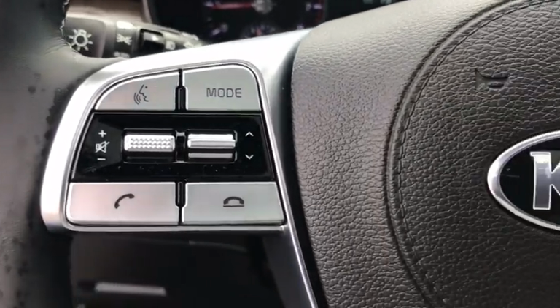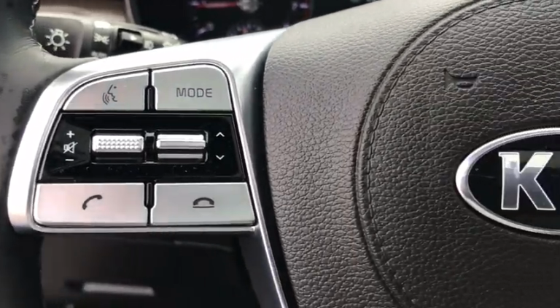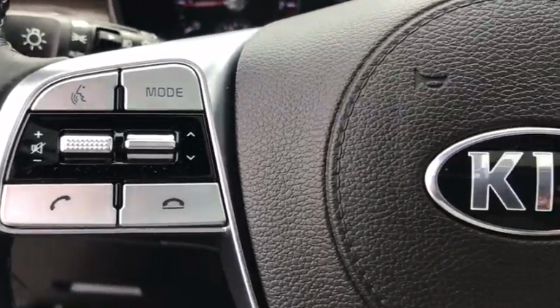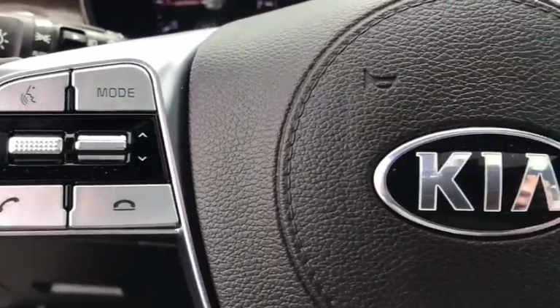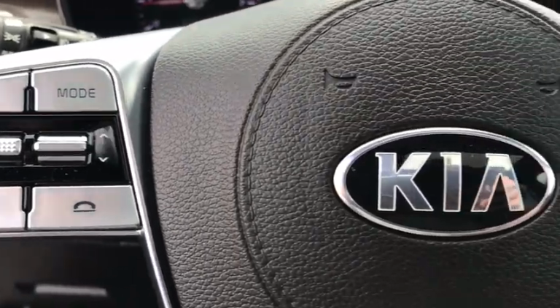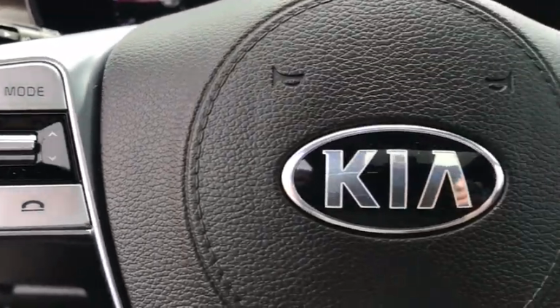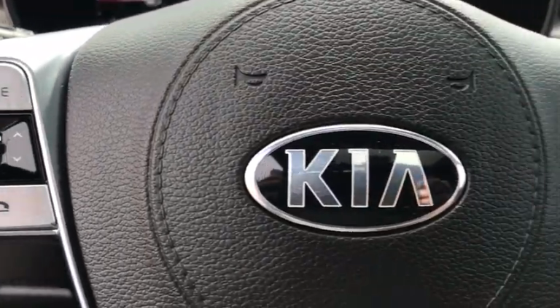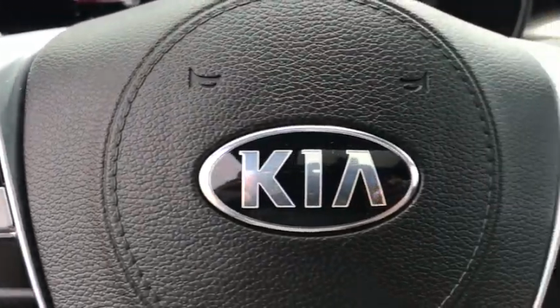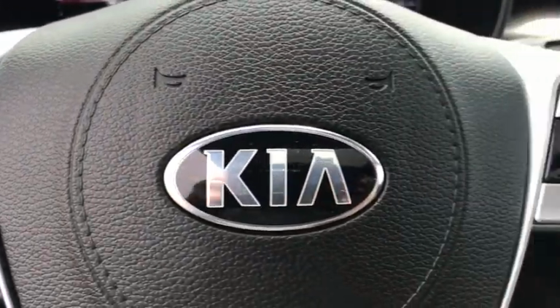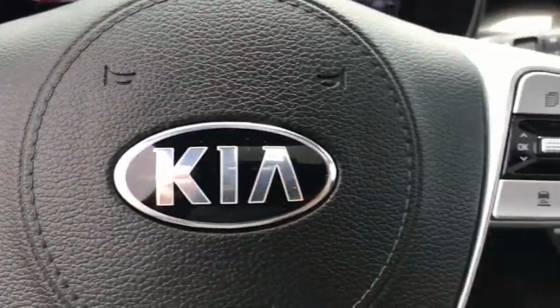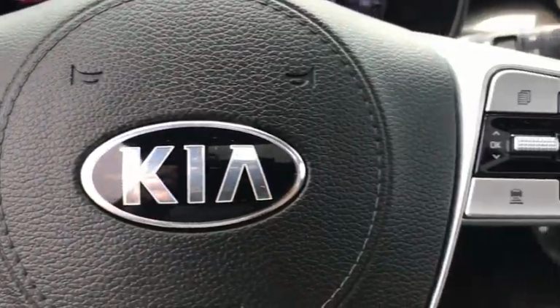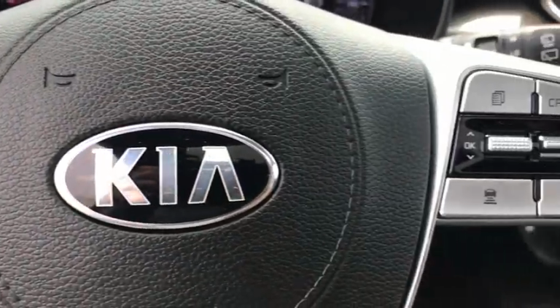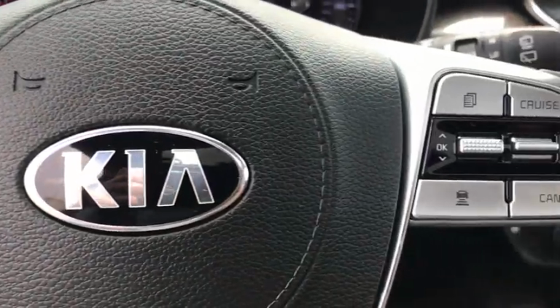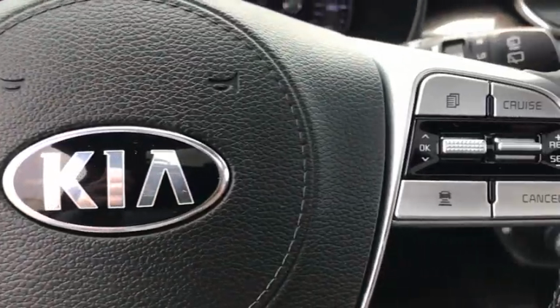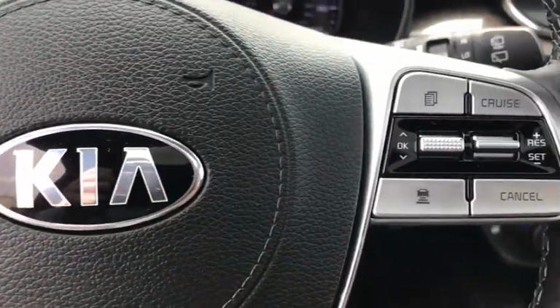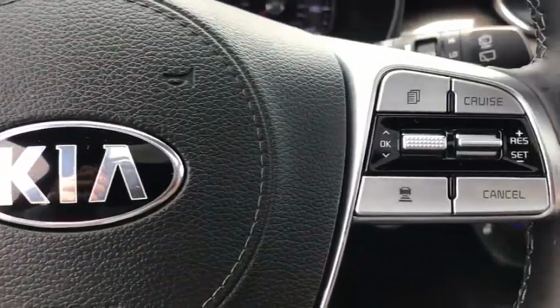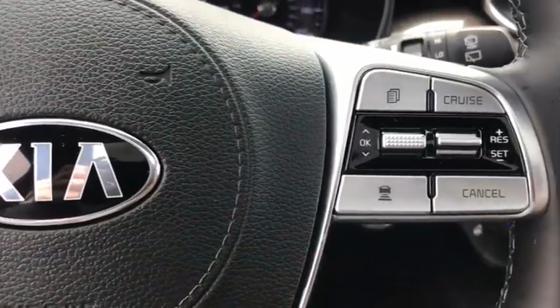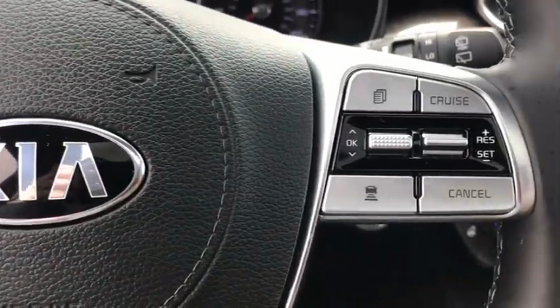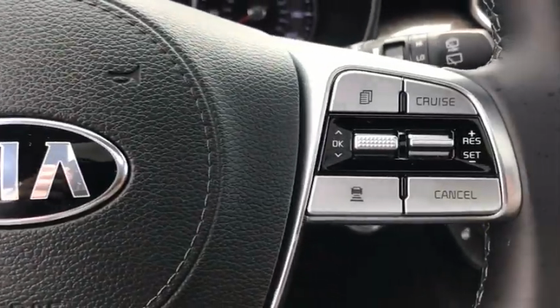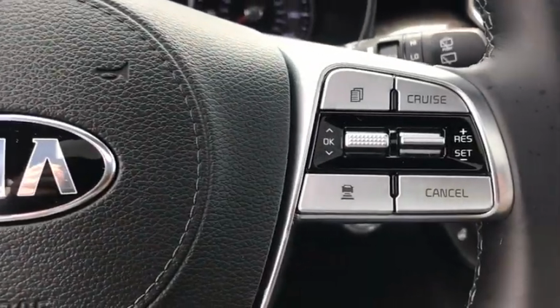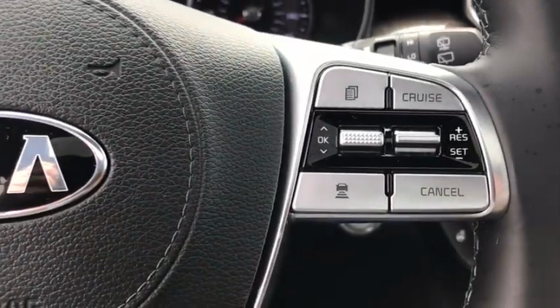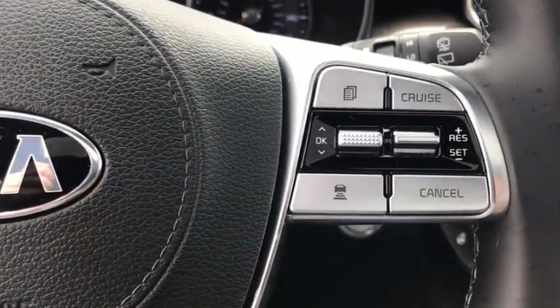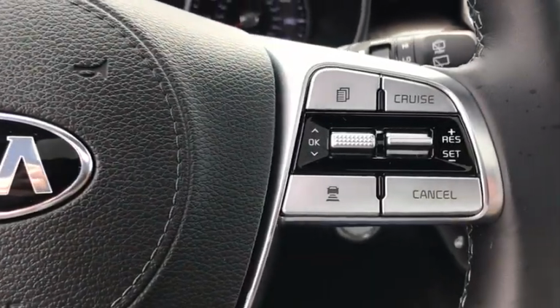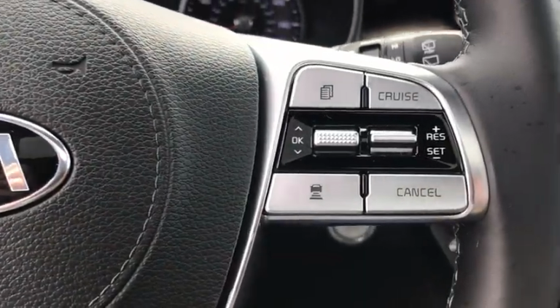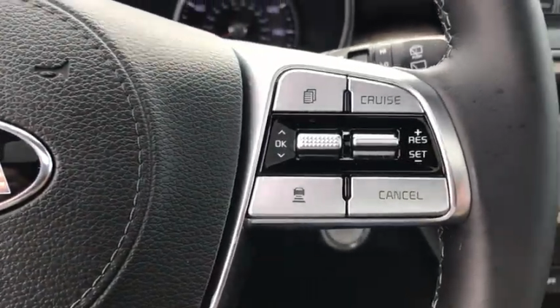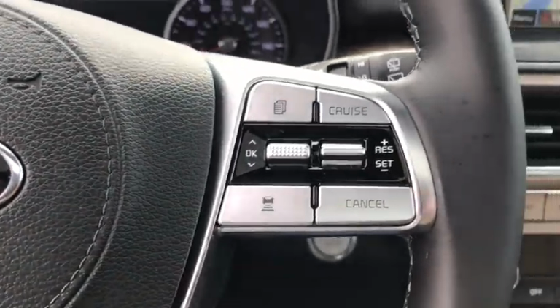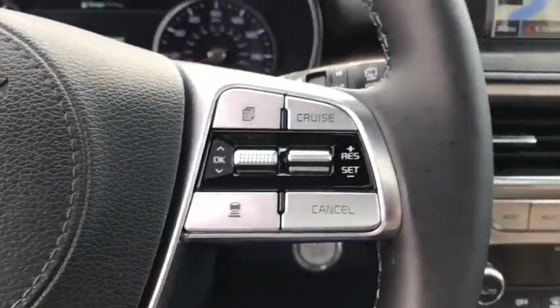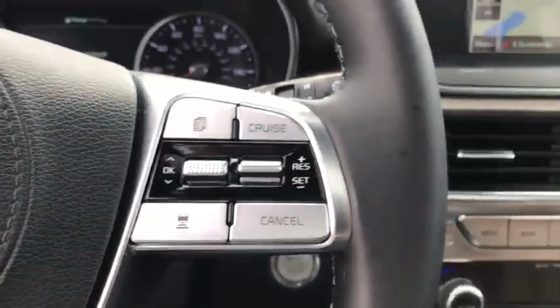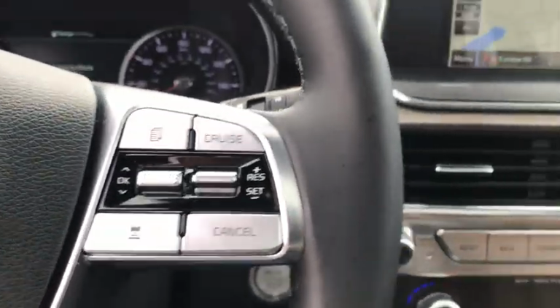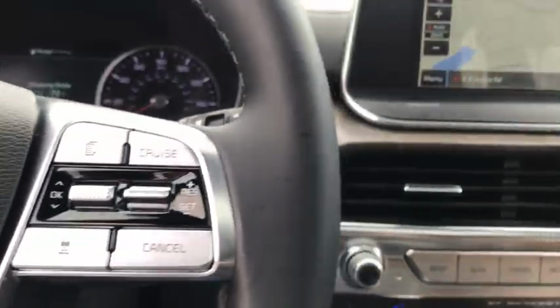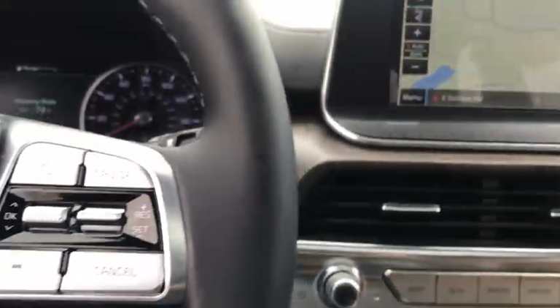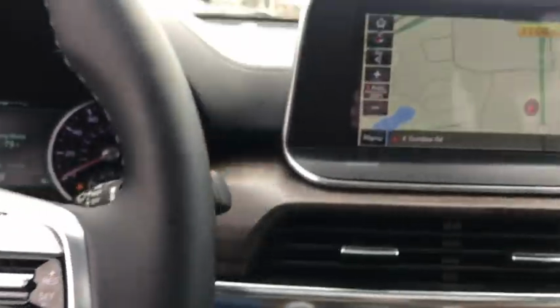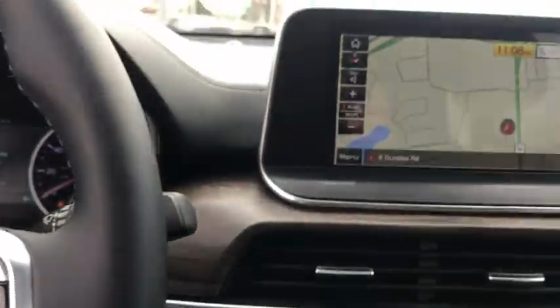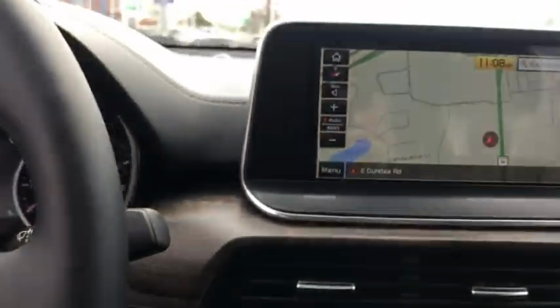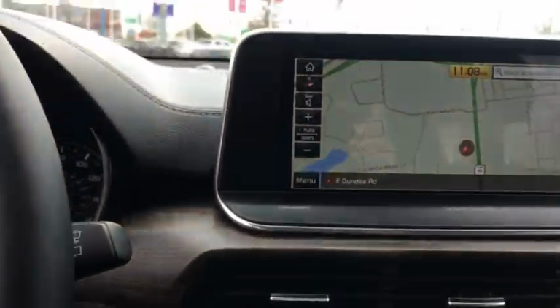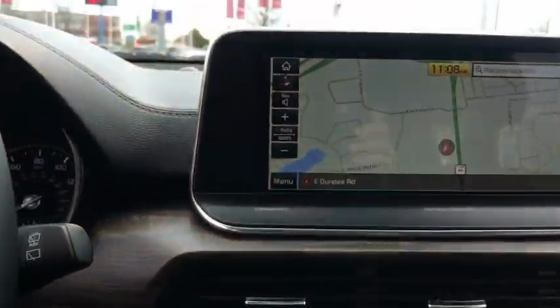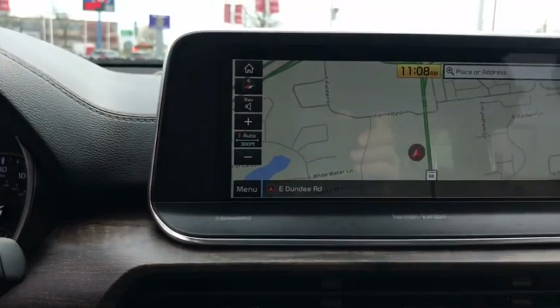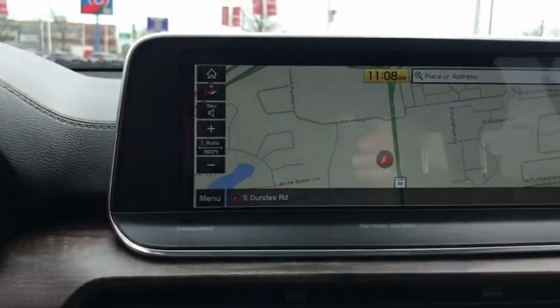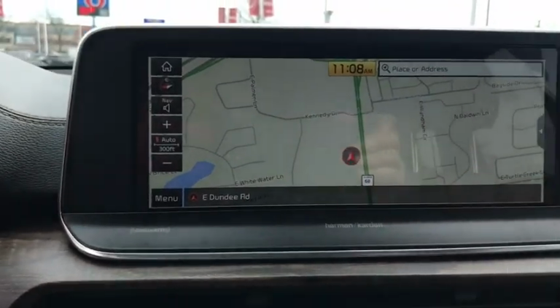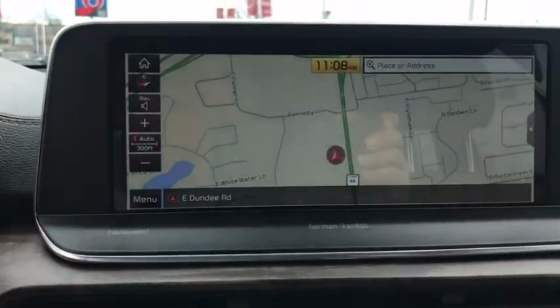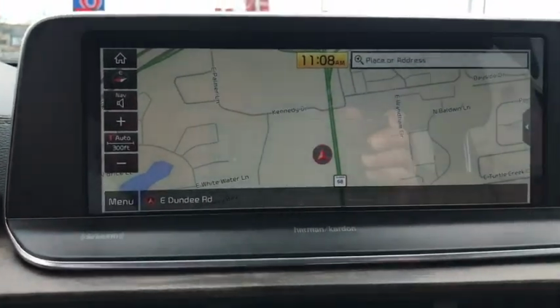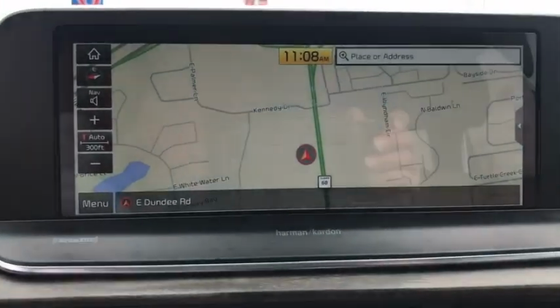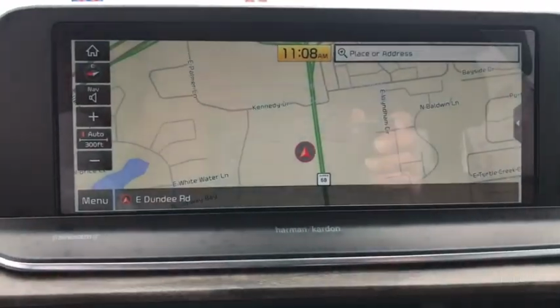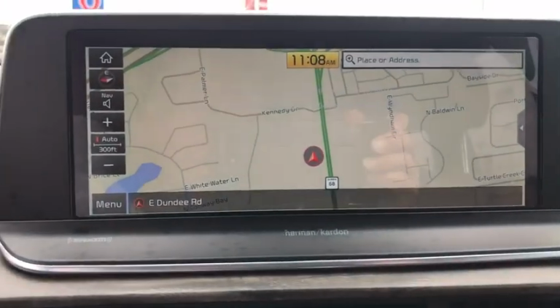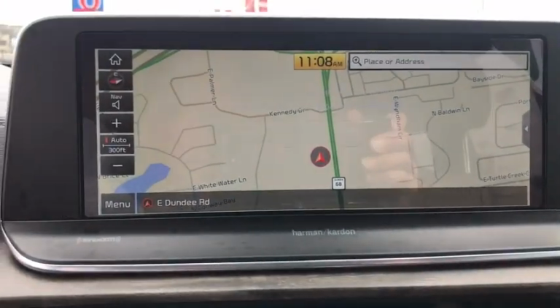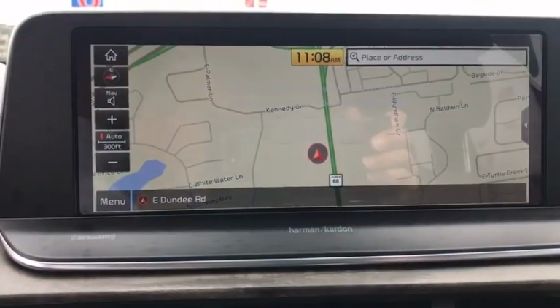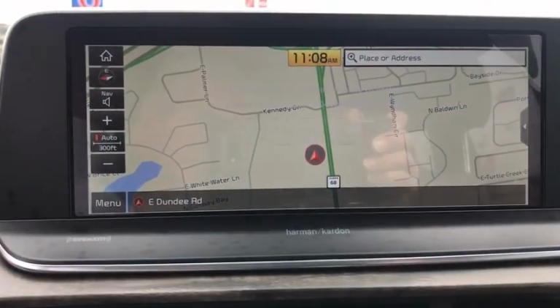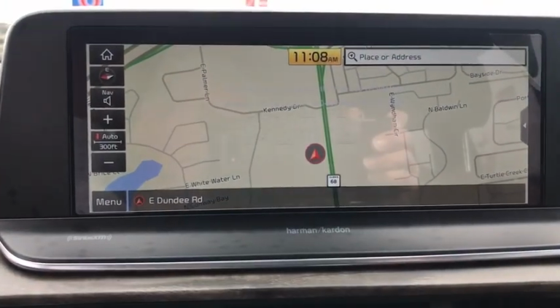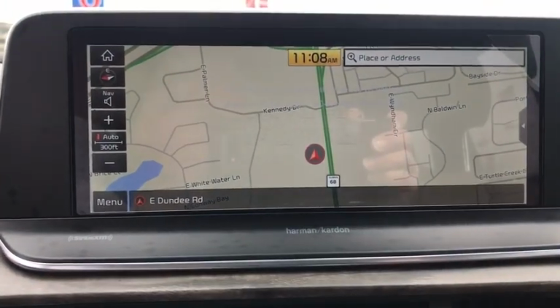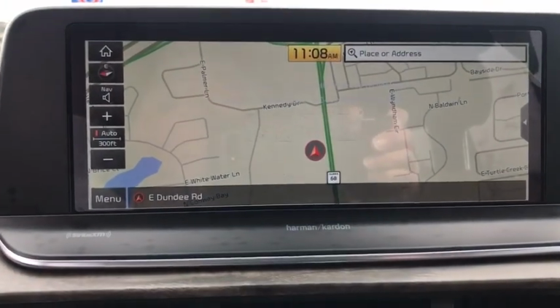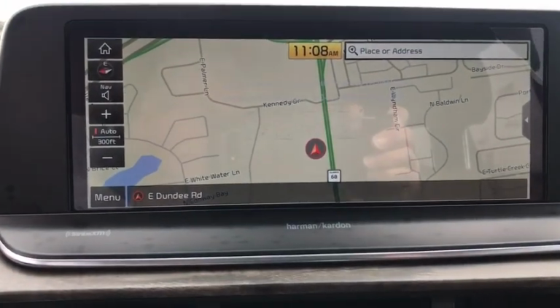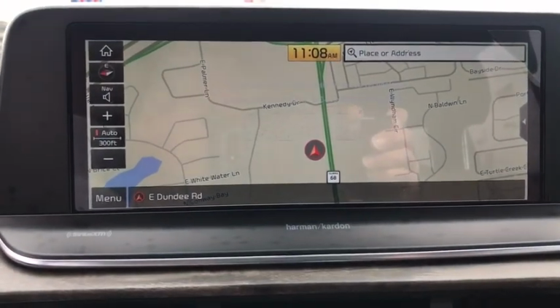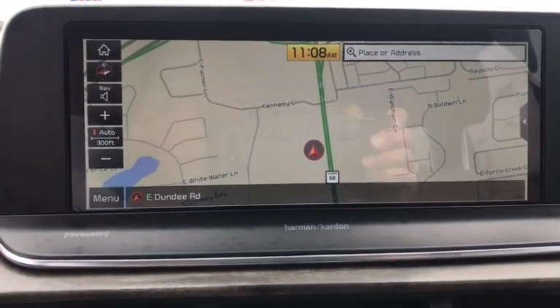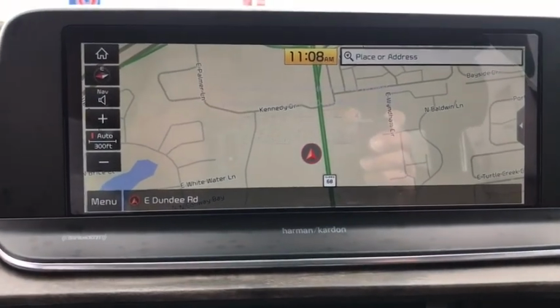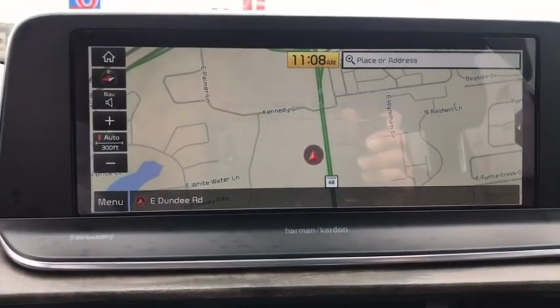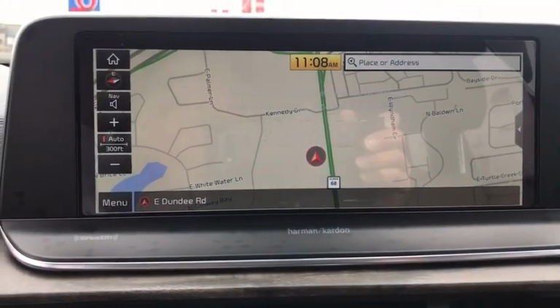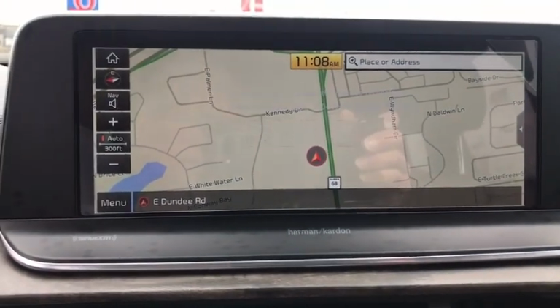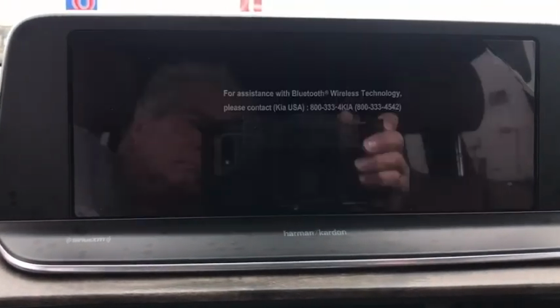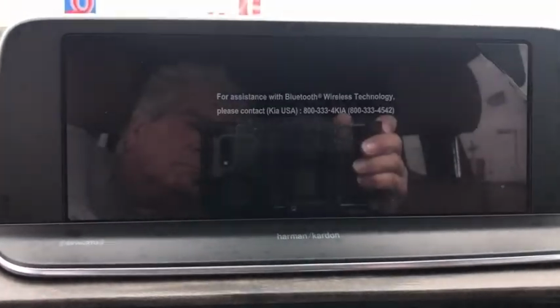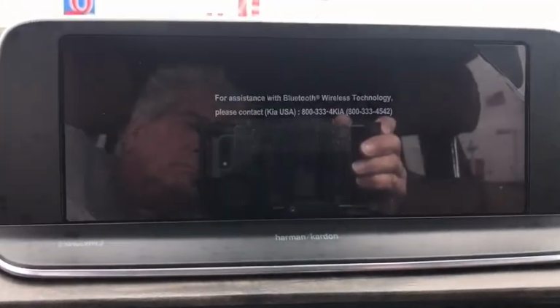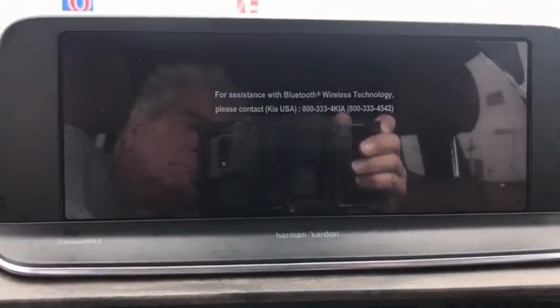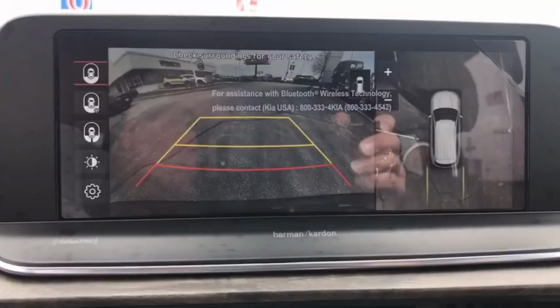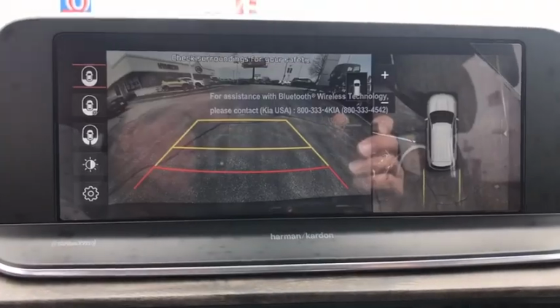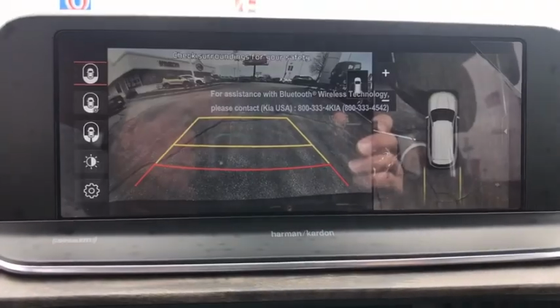Power windows, trip computer, security system, rear window defroster, and brake assist. Come take a test drive today.